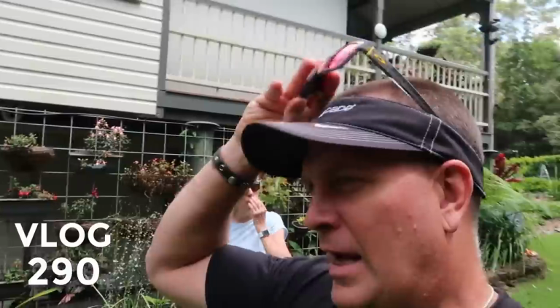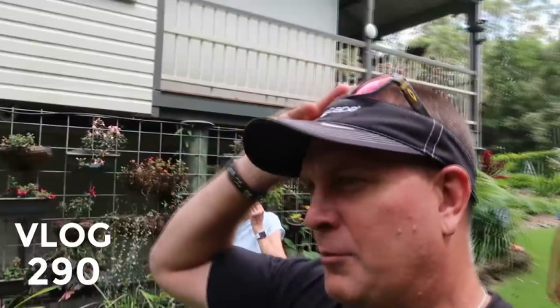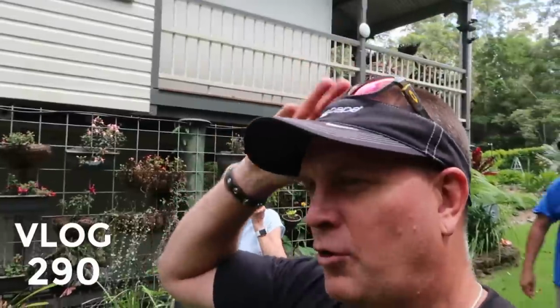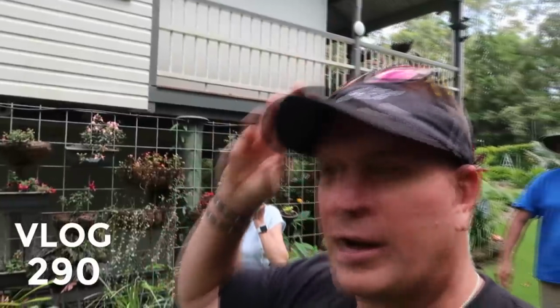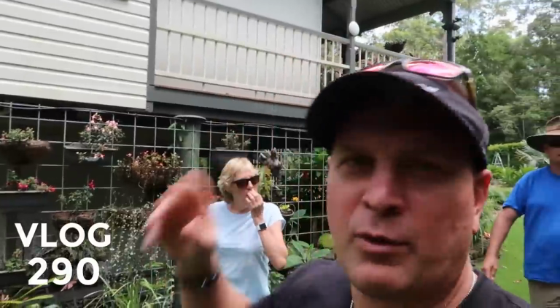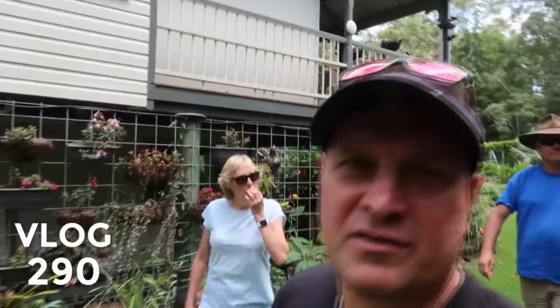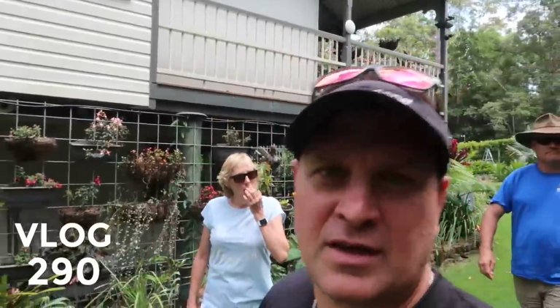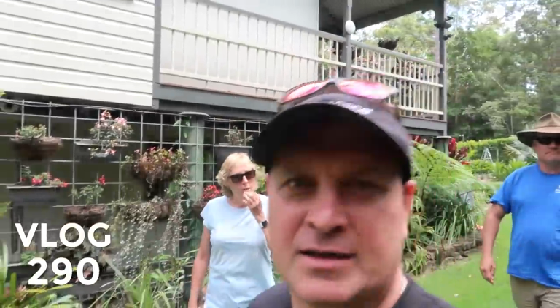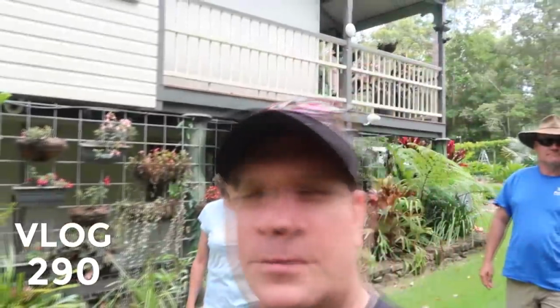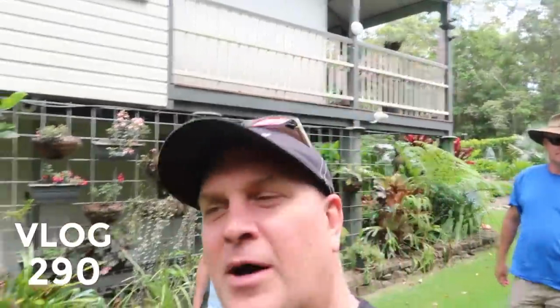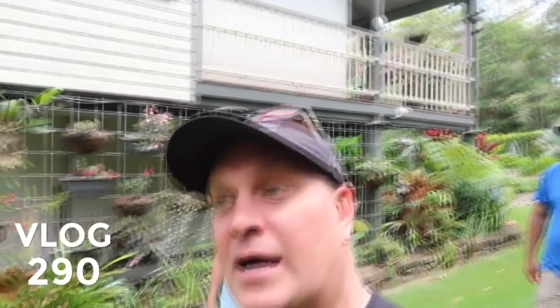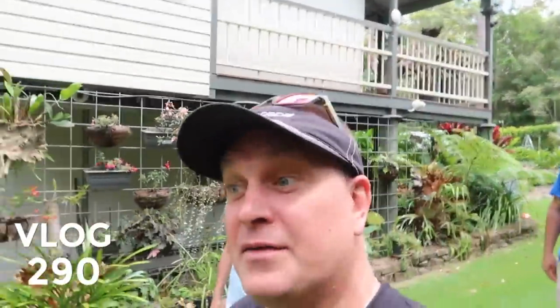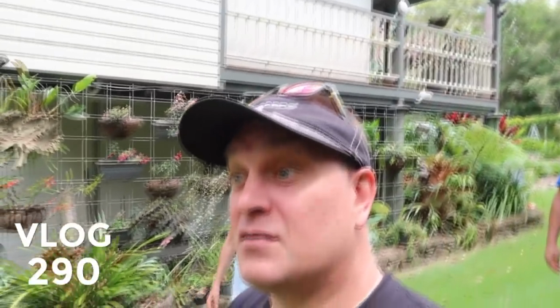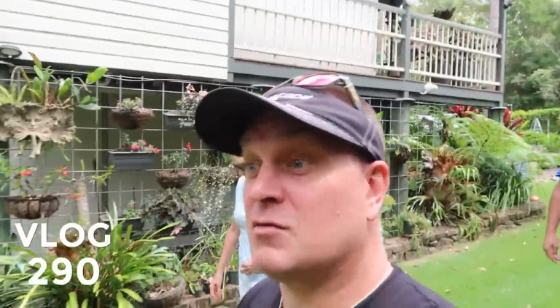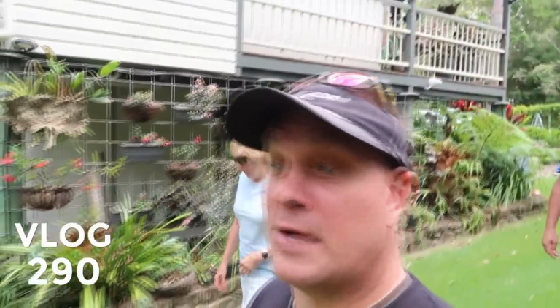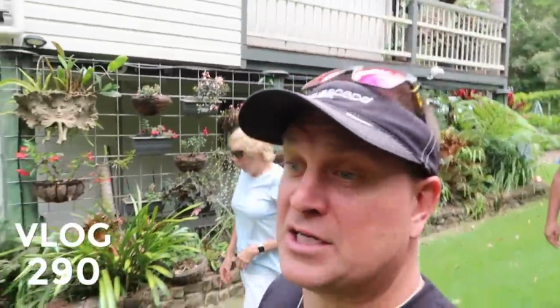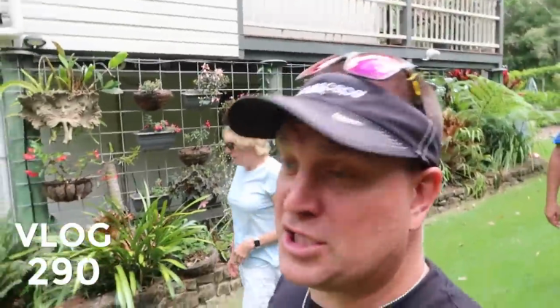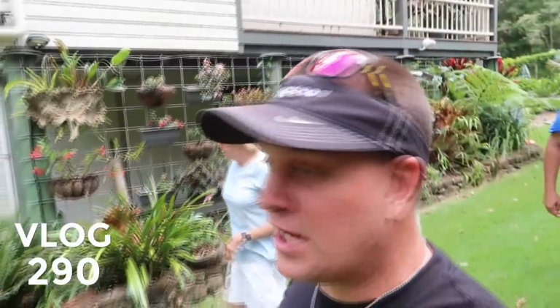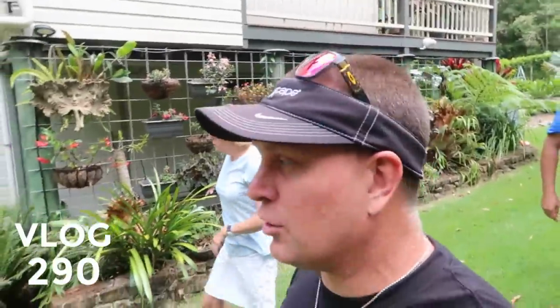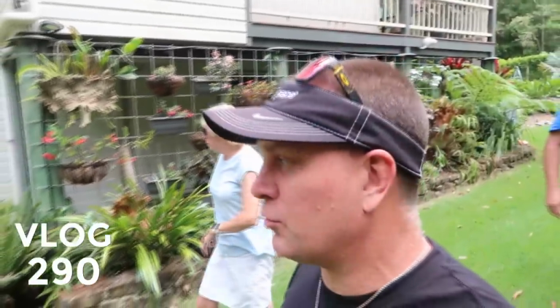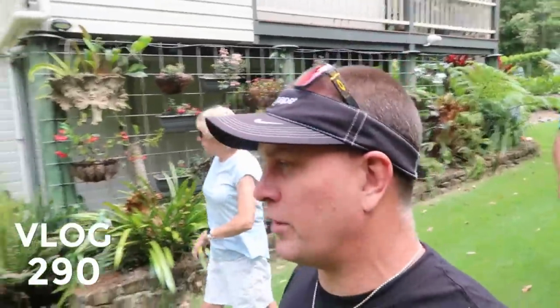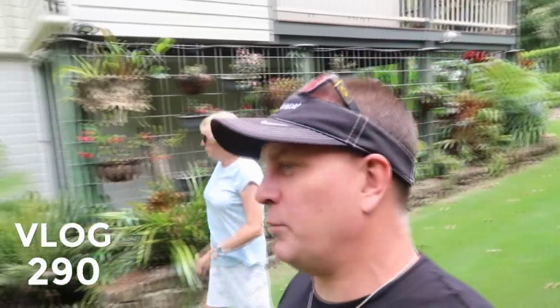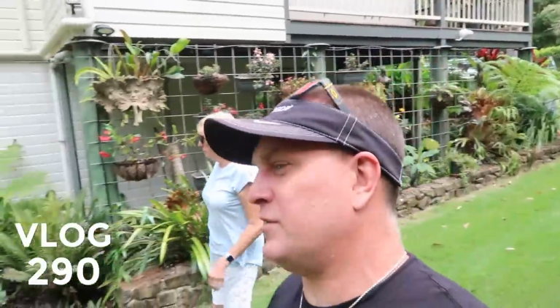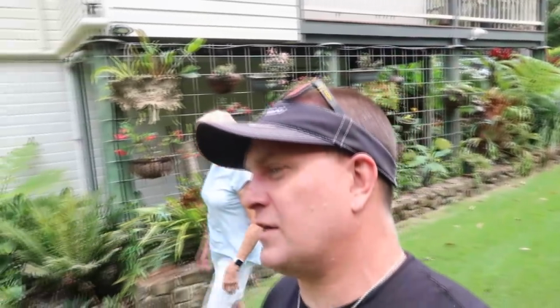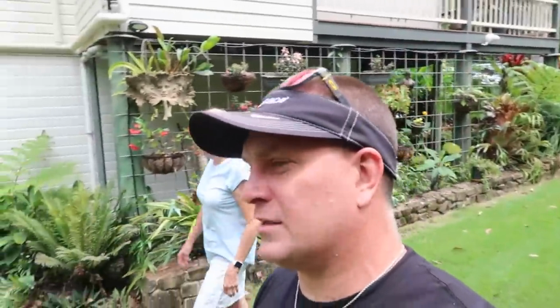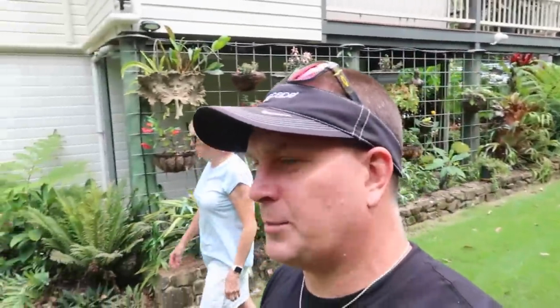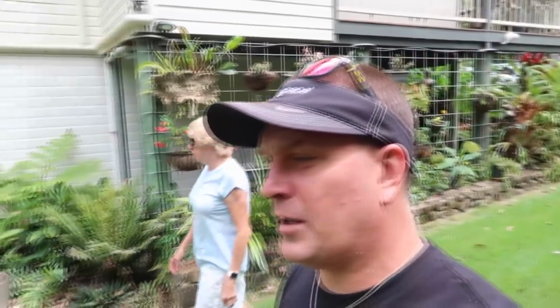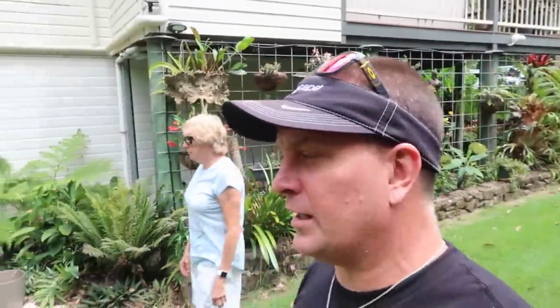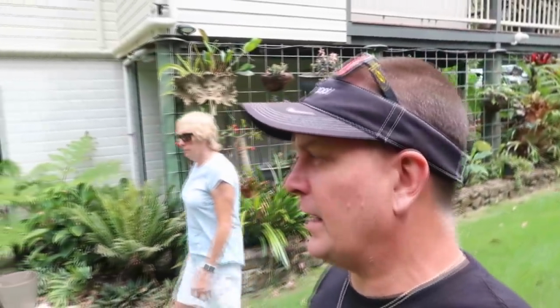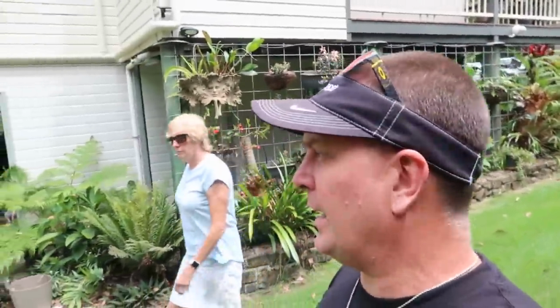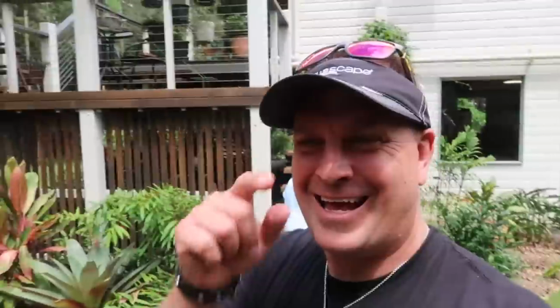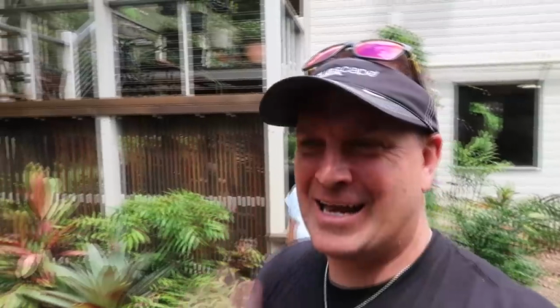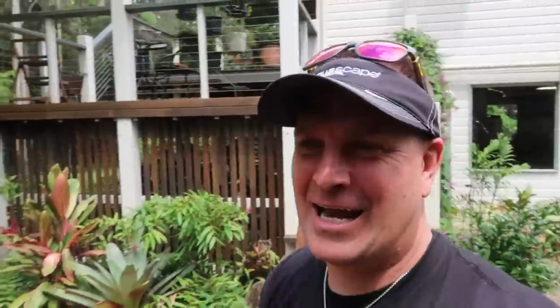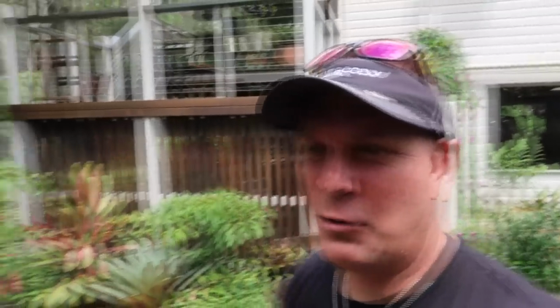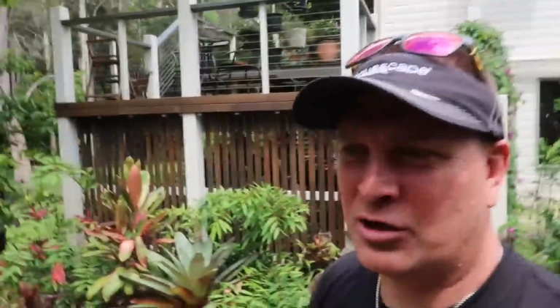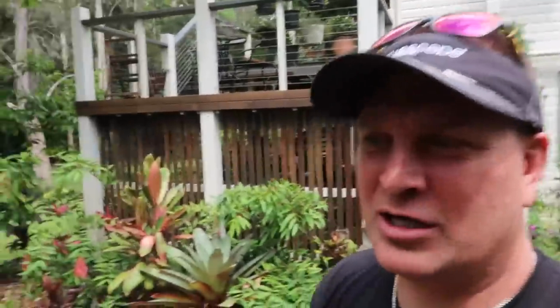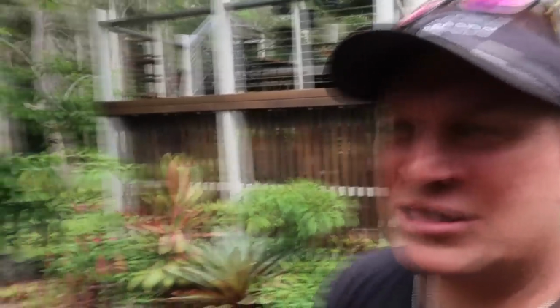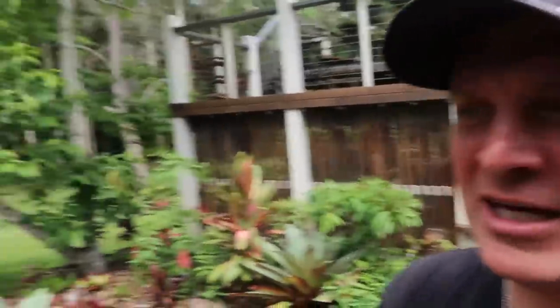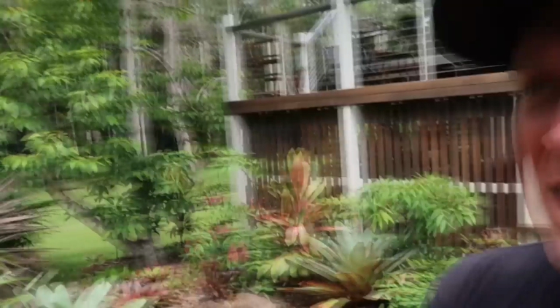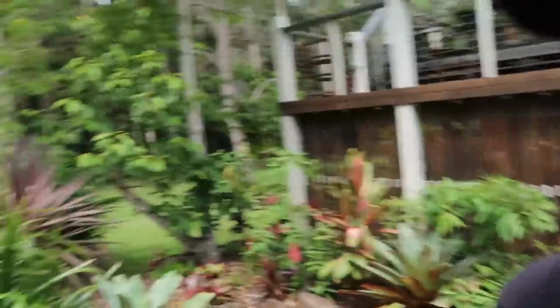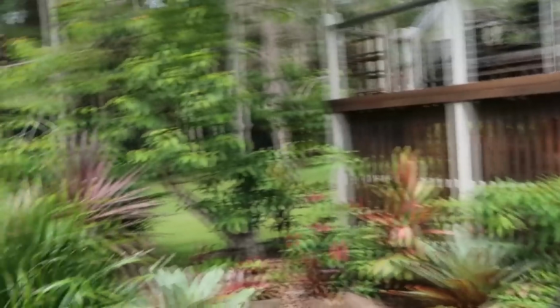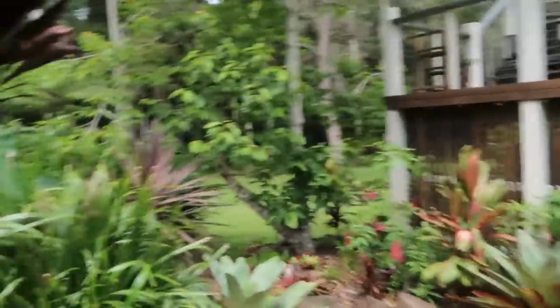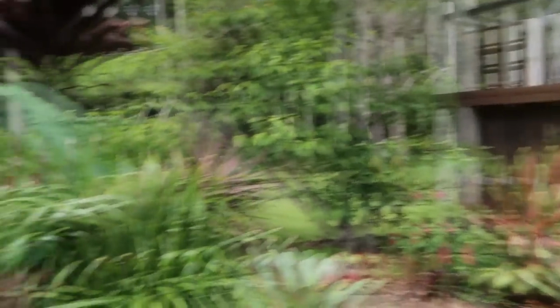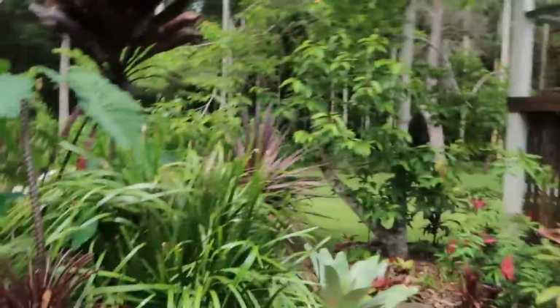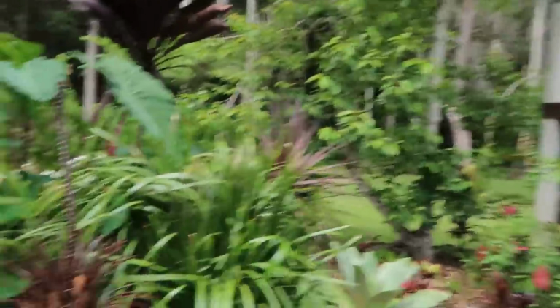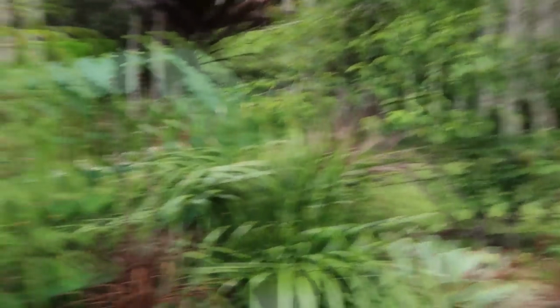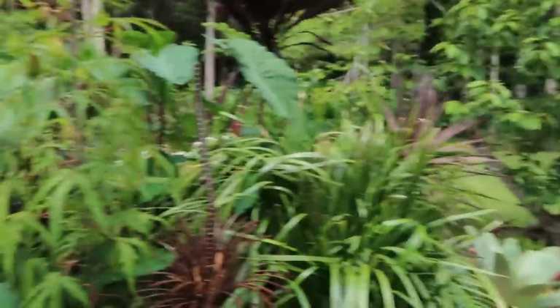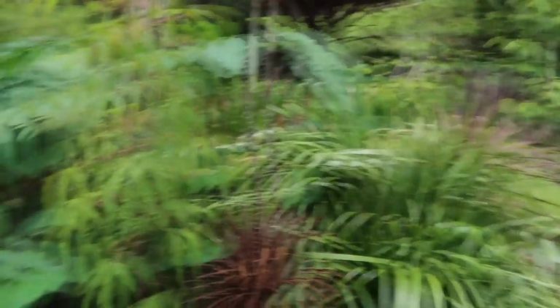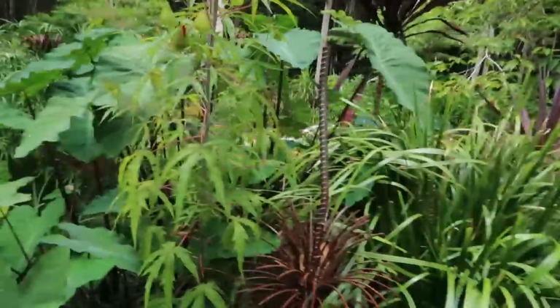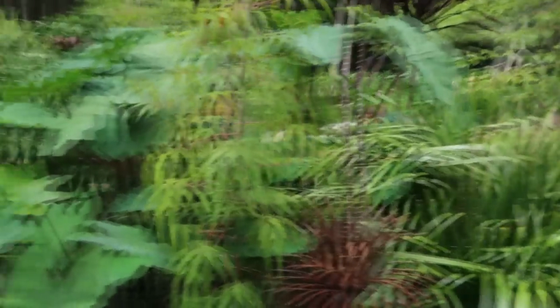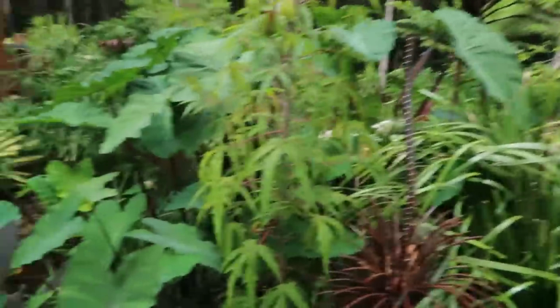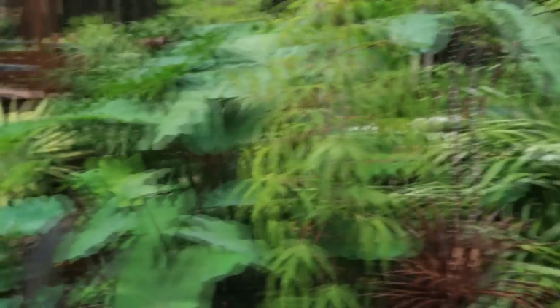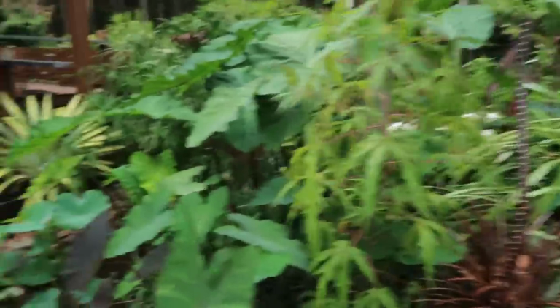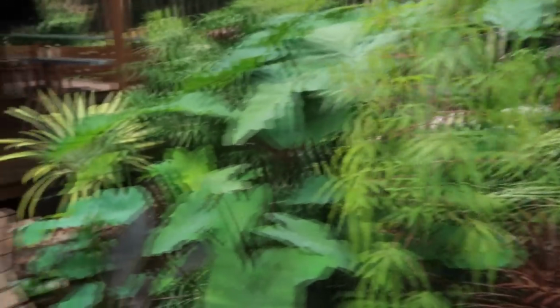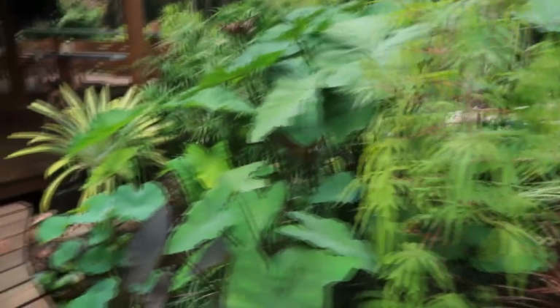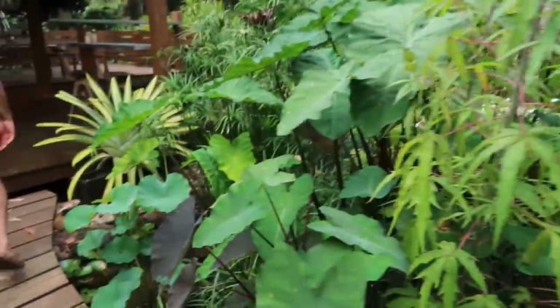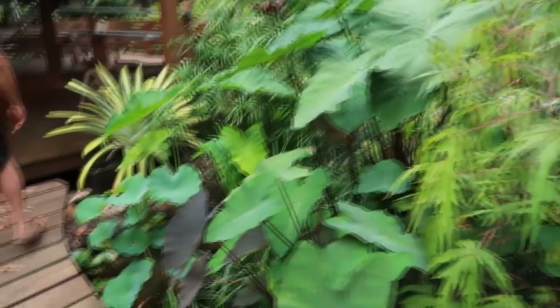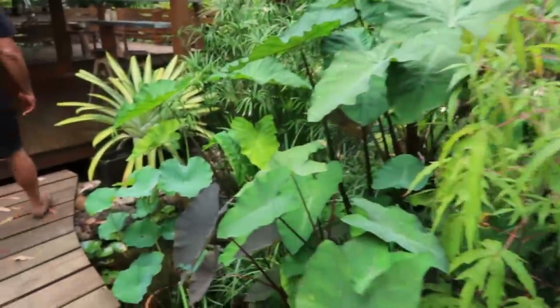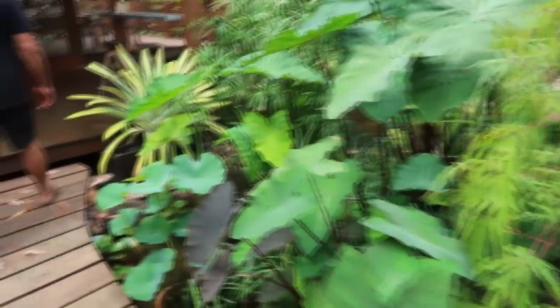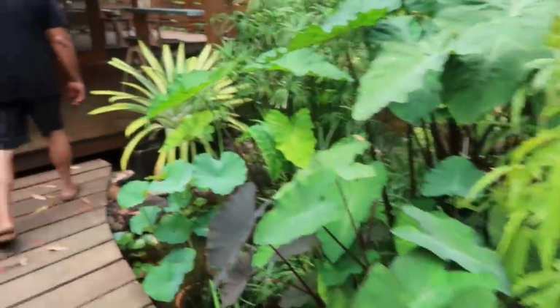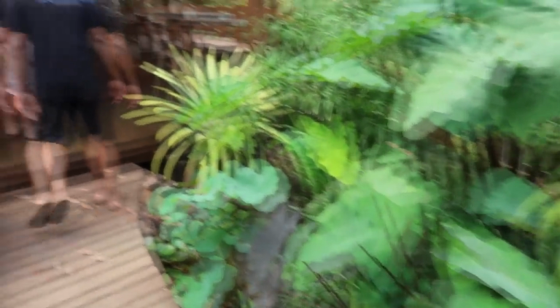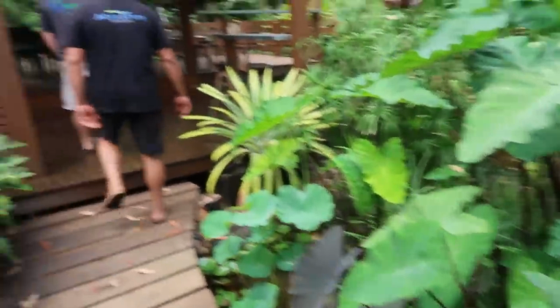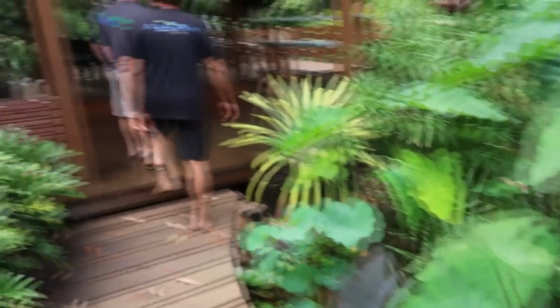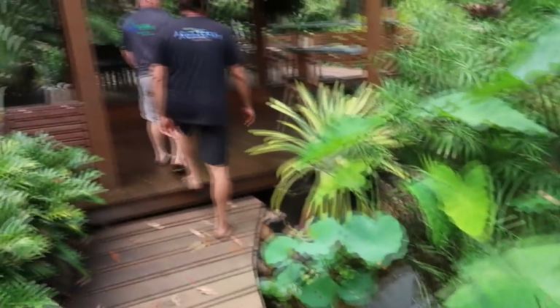I'm Greg Witsak, the pond guy. This is my channel, Greg Witsak the pond guy, and now we're going to check out a beautiful aquascape recreation water feature.